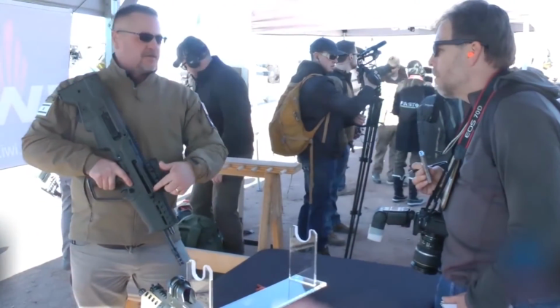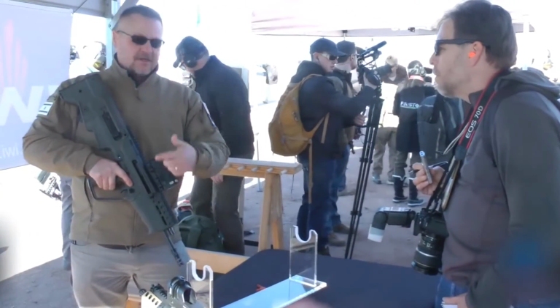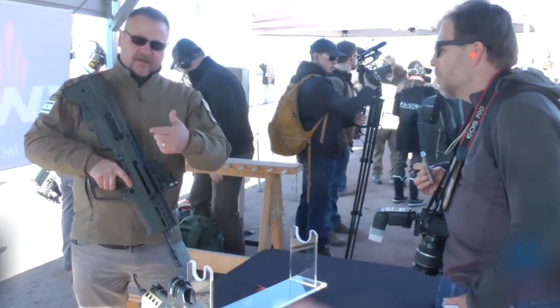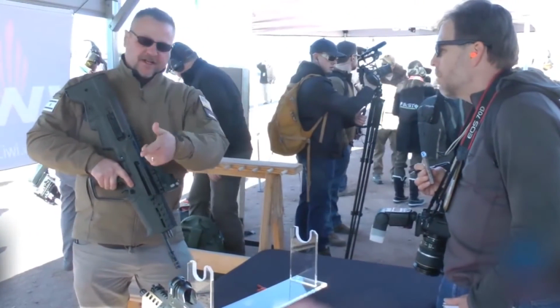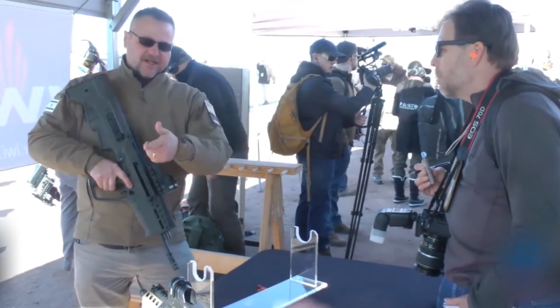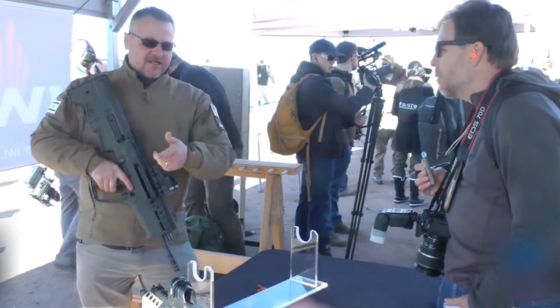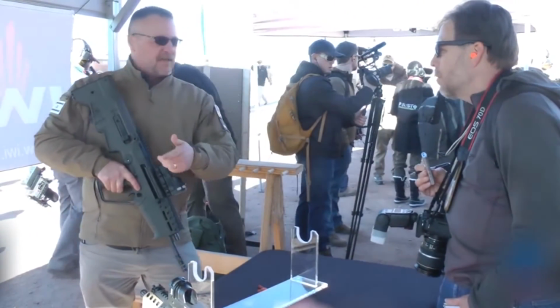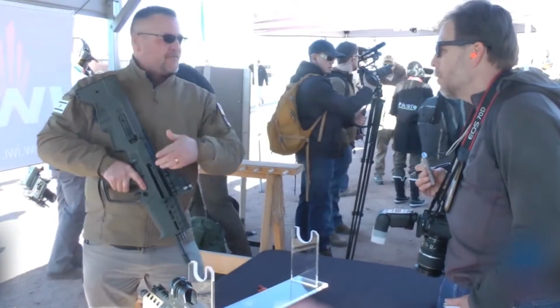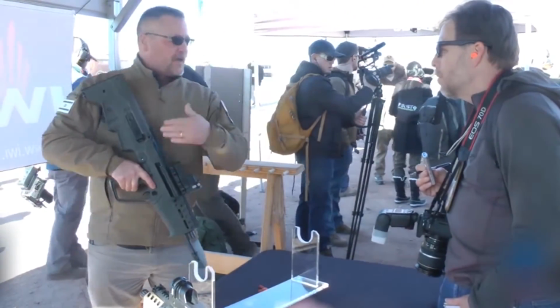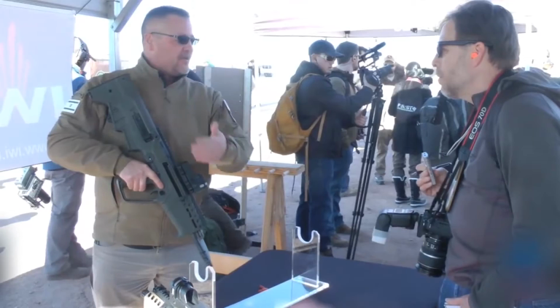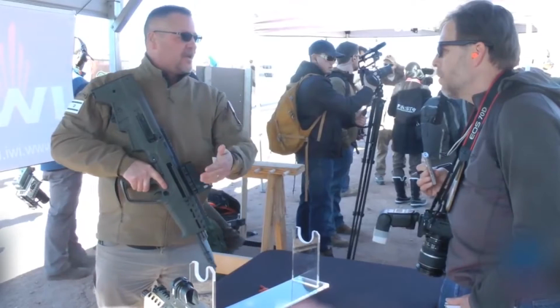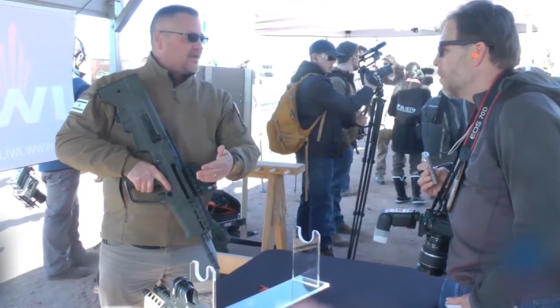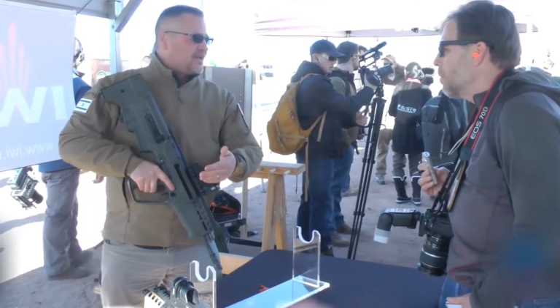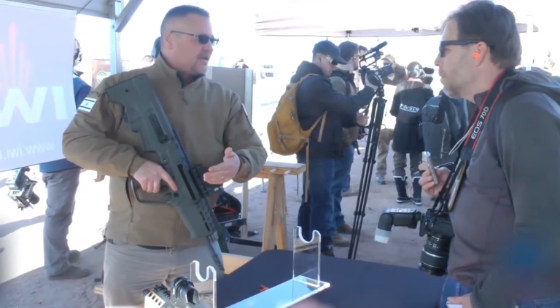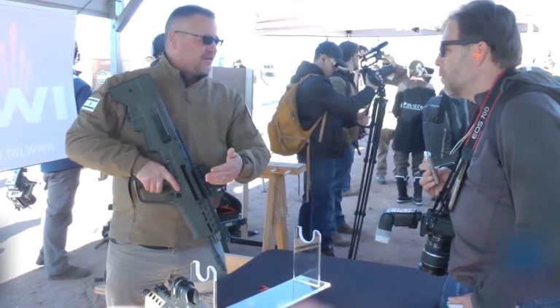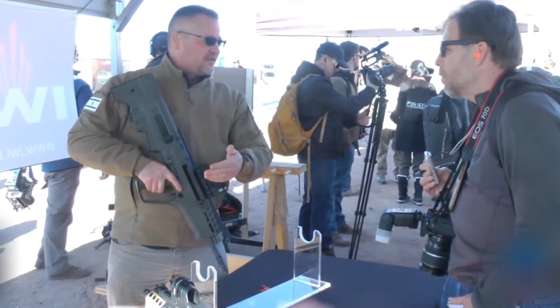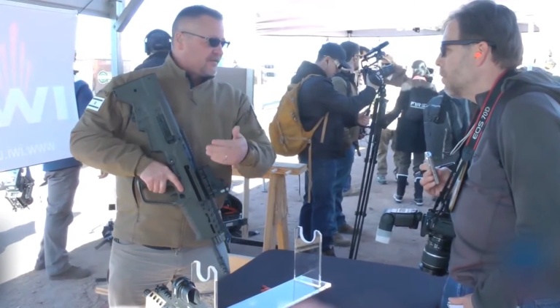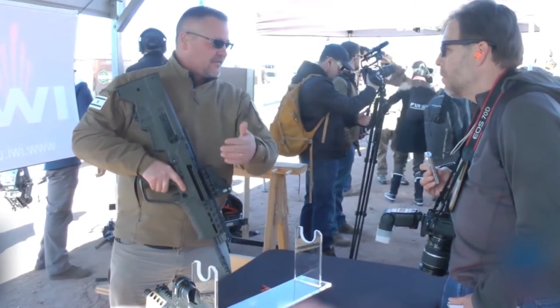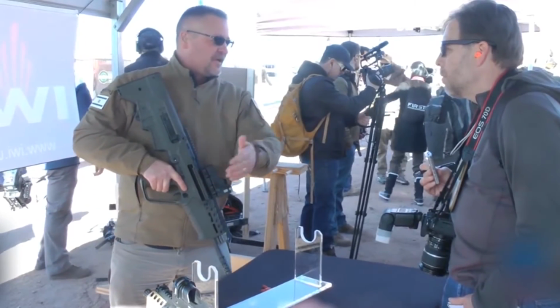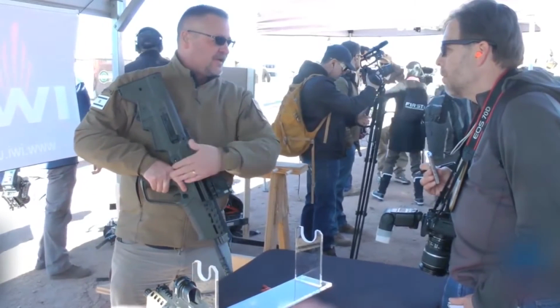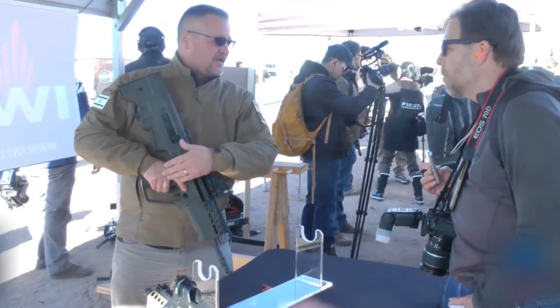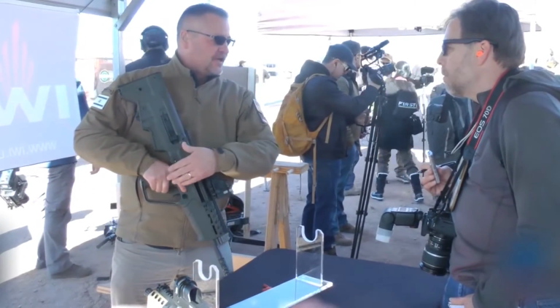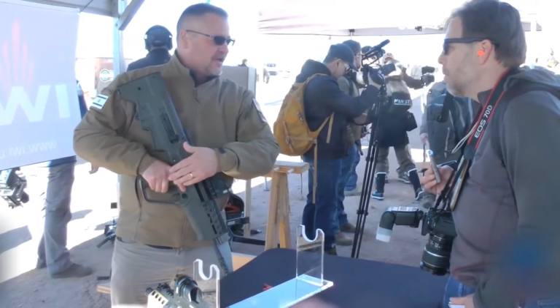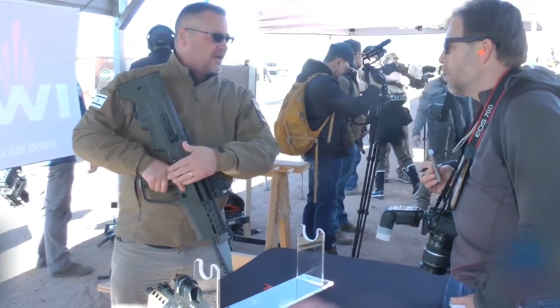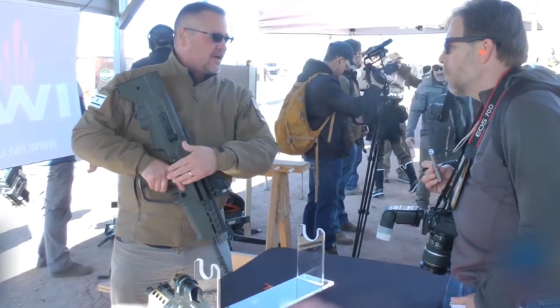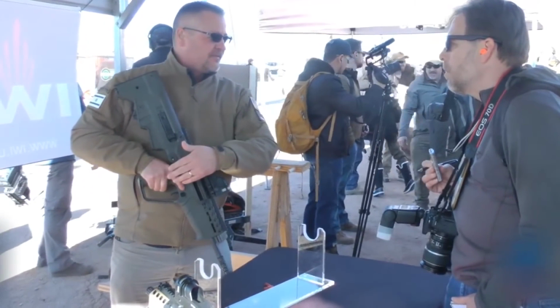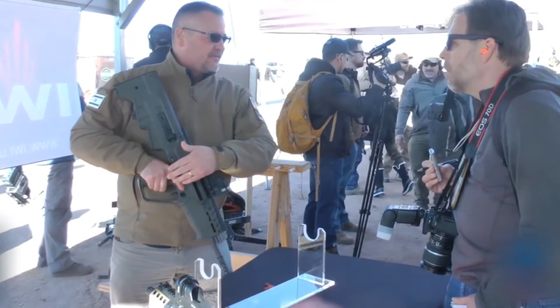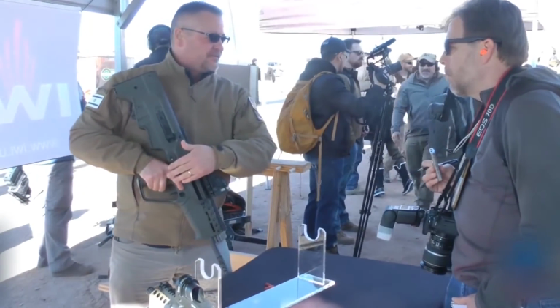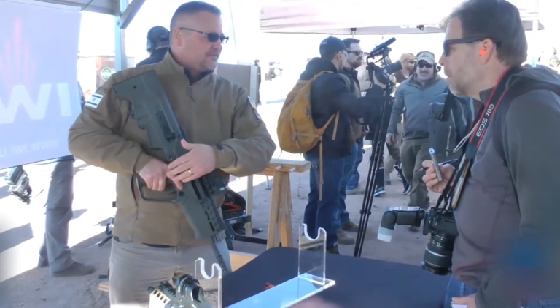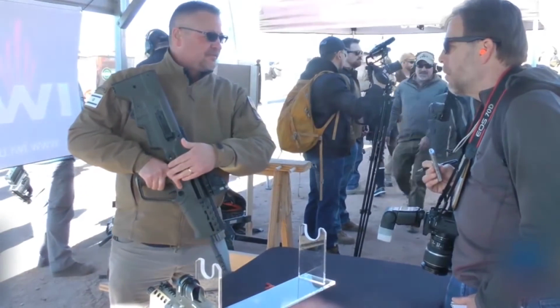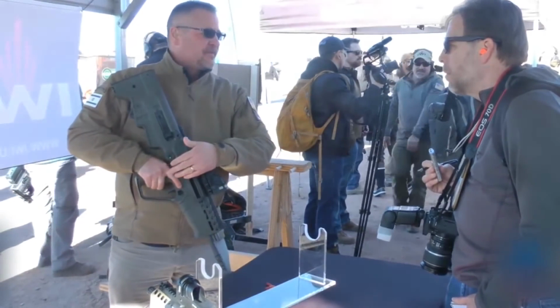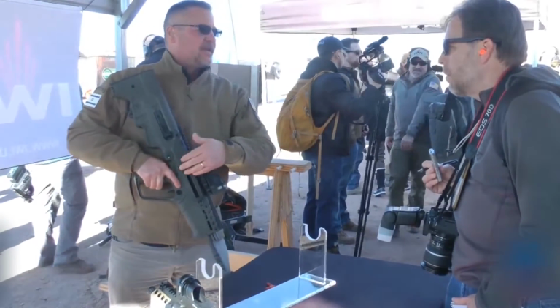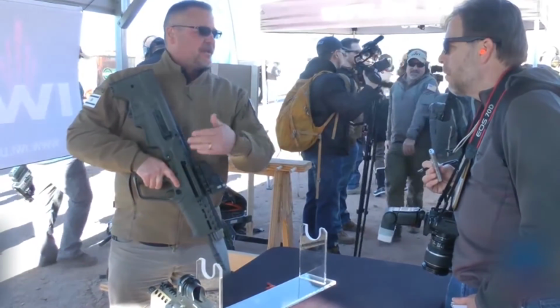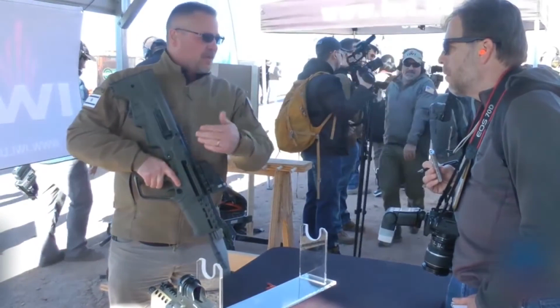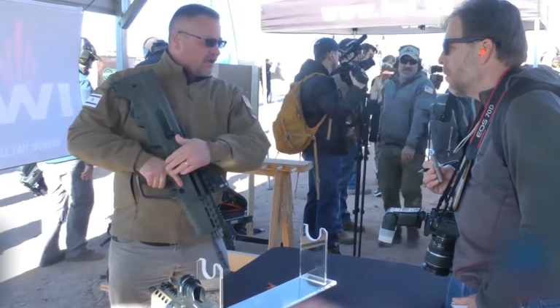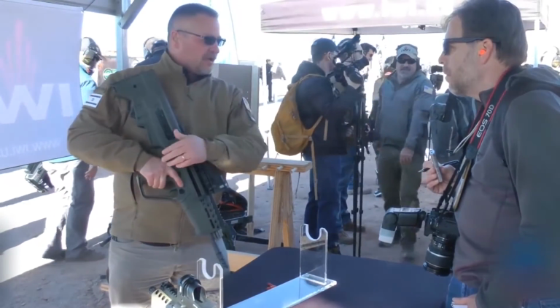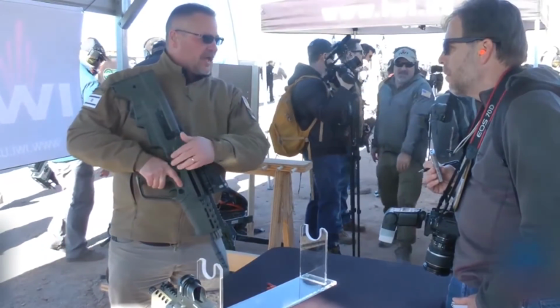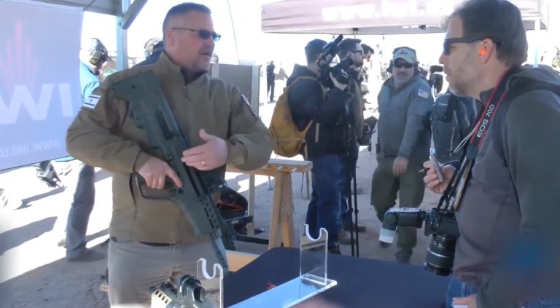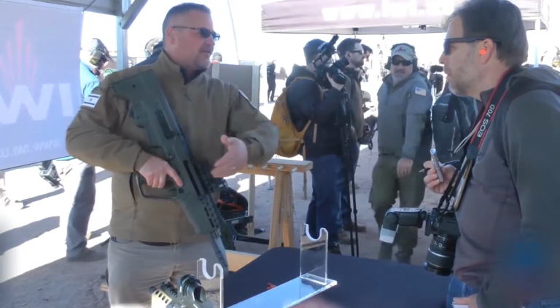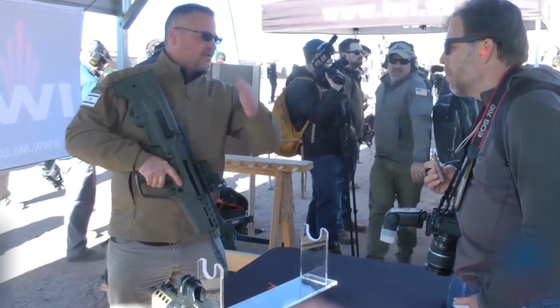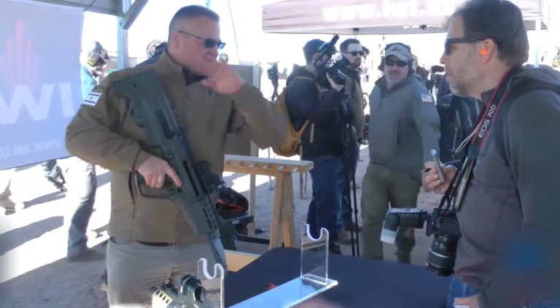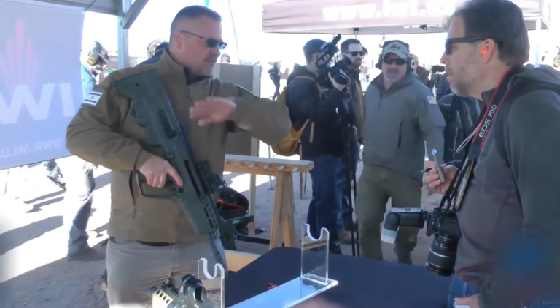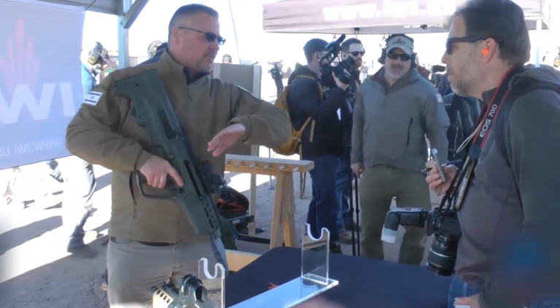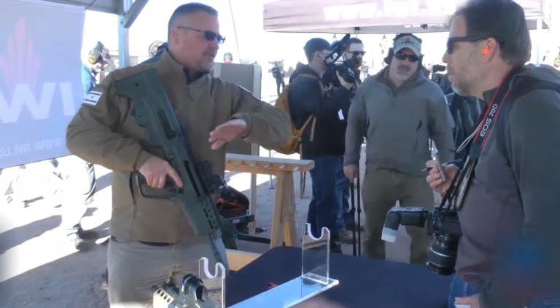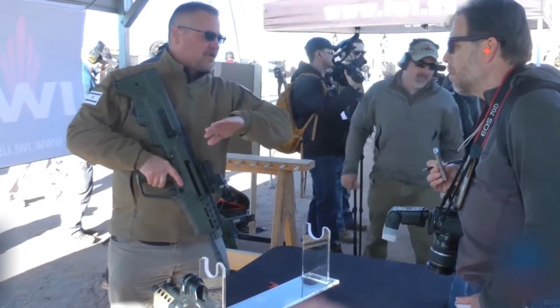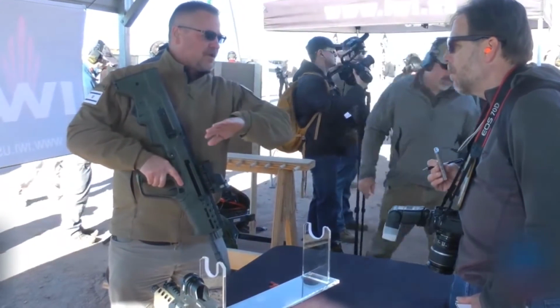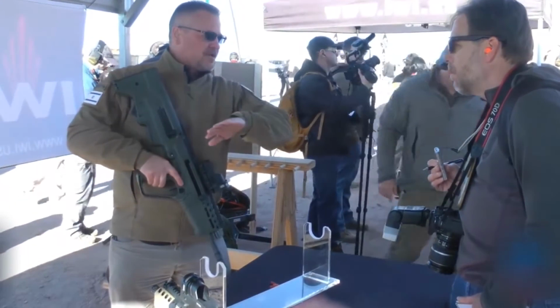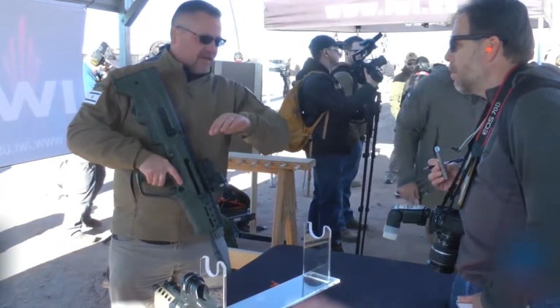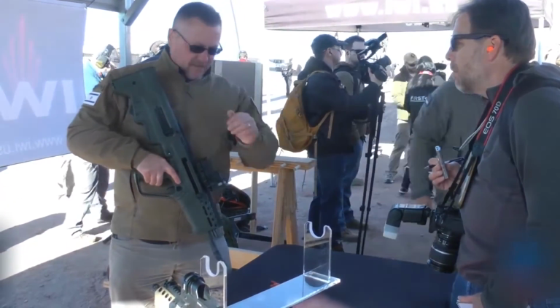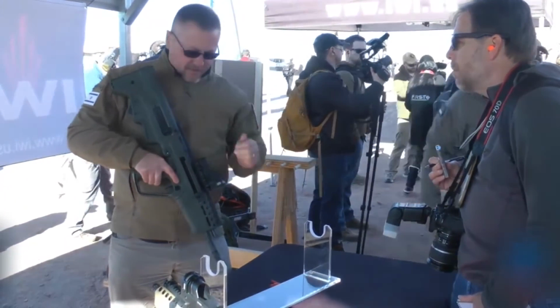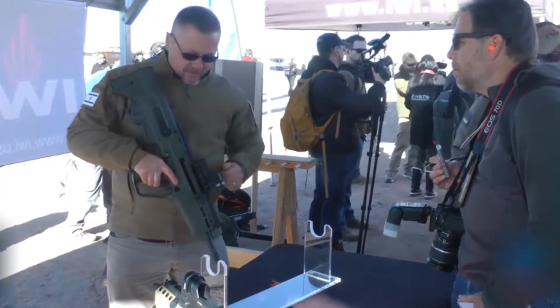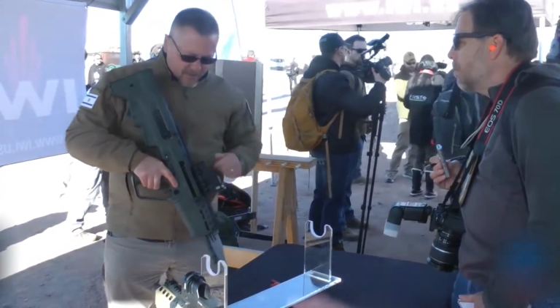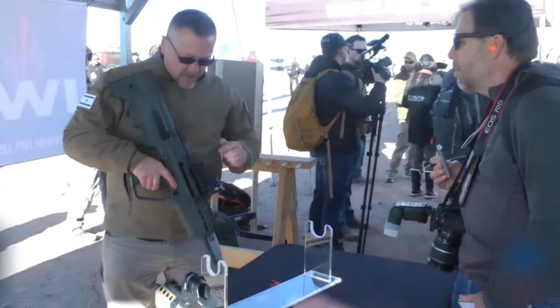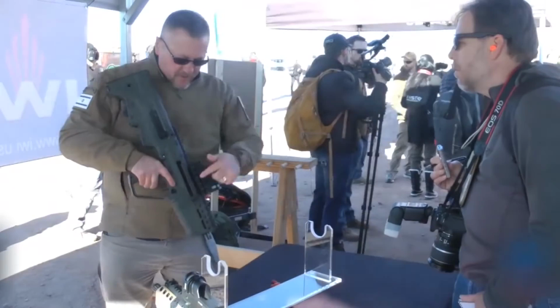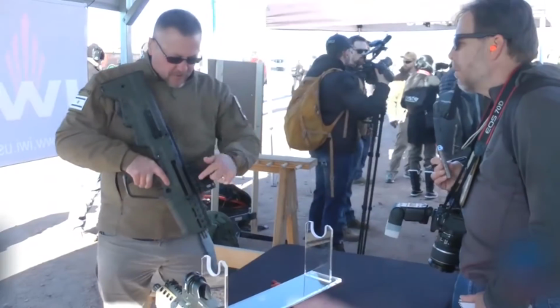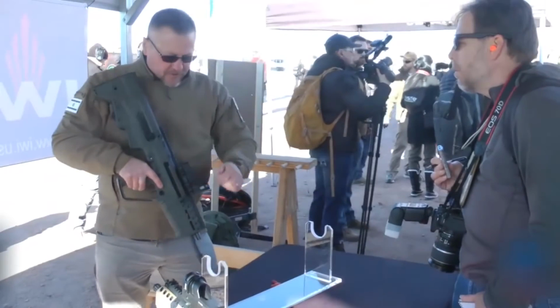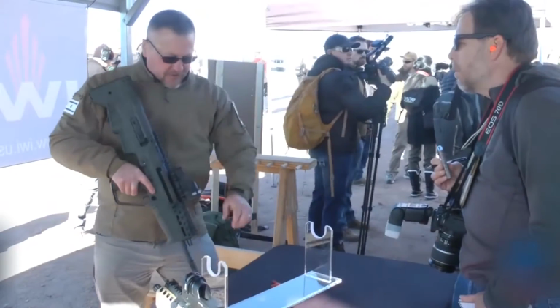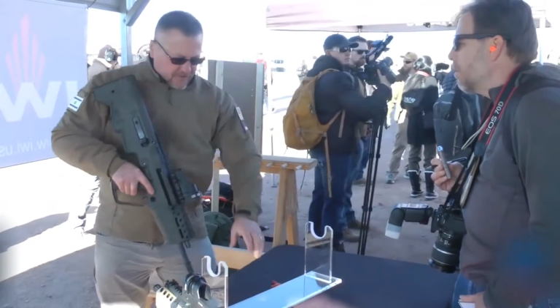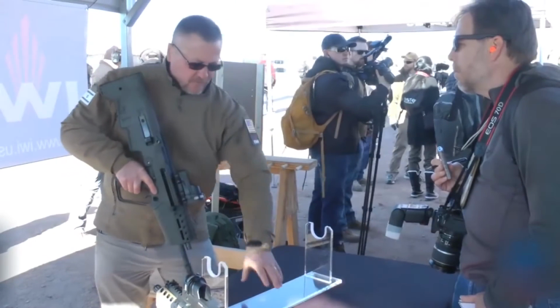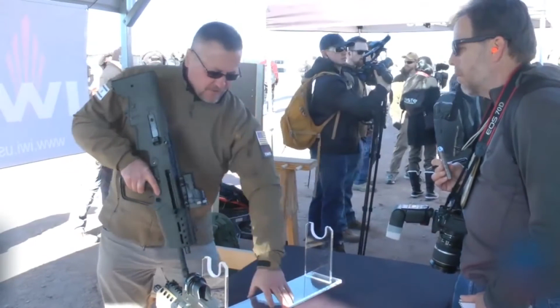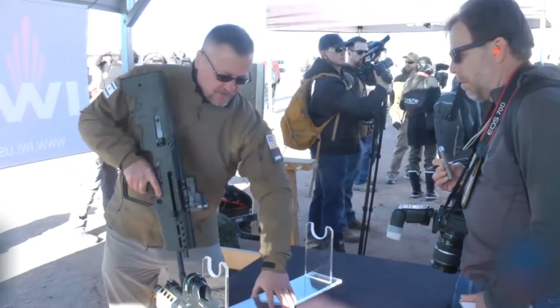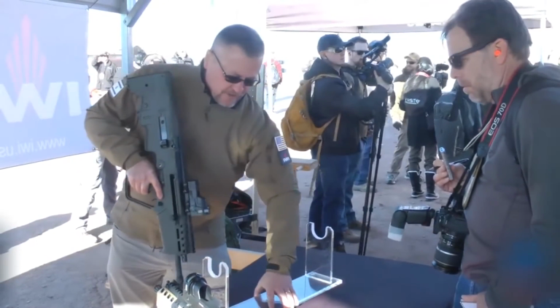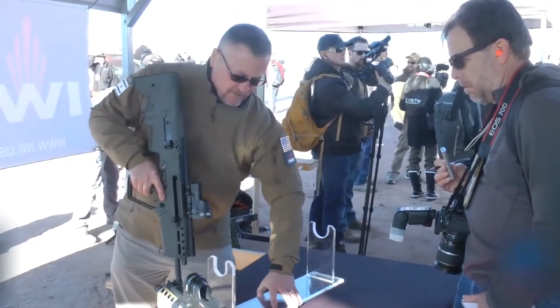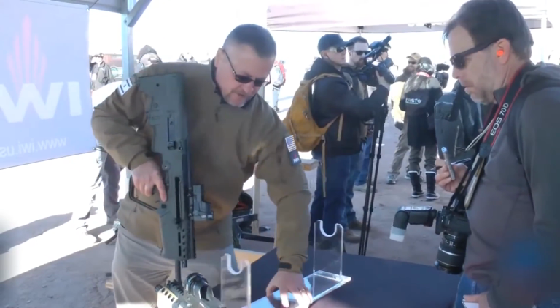And the charging handle — on the X-95, you have to take the gun apart and remove the barrel to swap the charging handle. On the Tavor 7 it's much simpler.